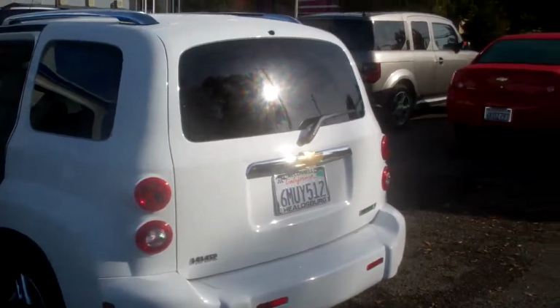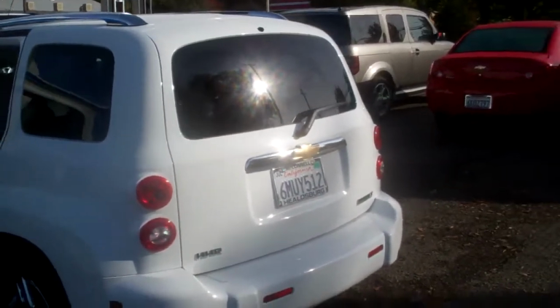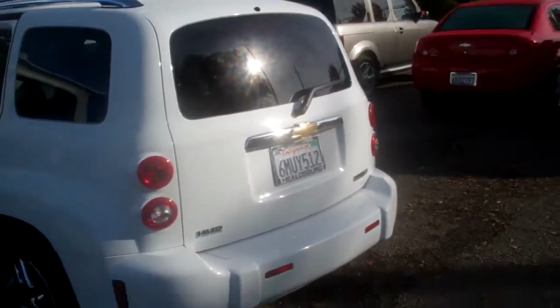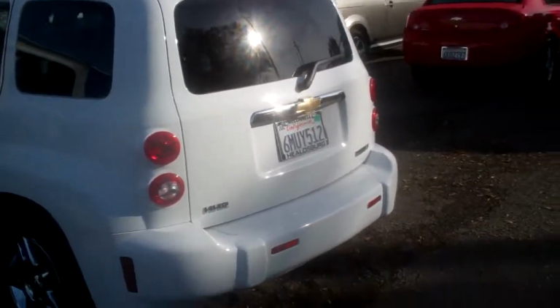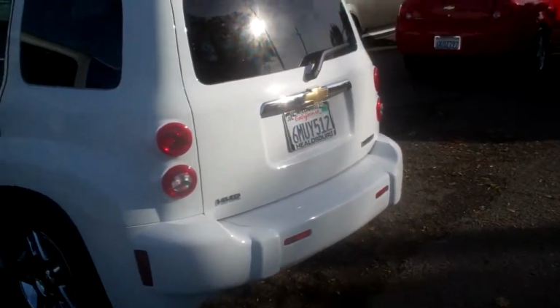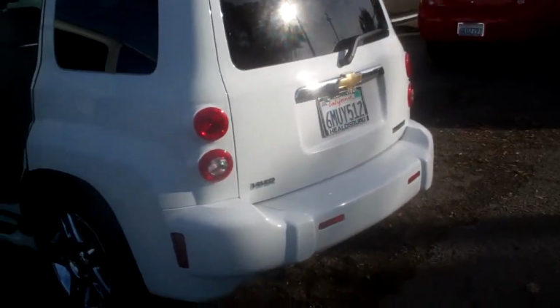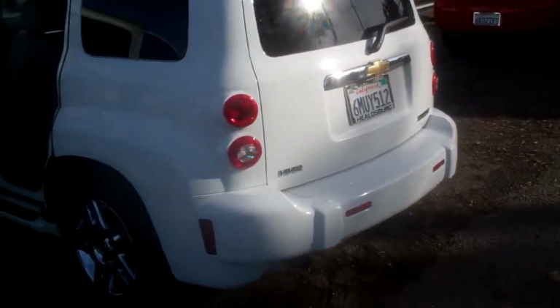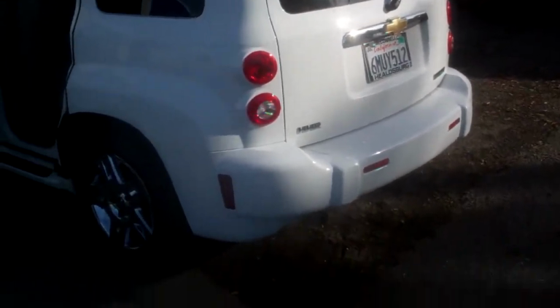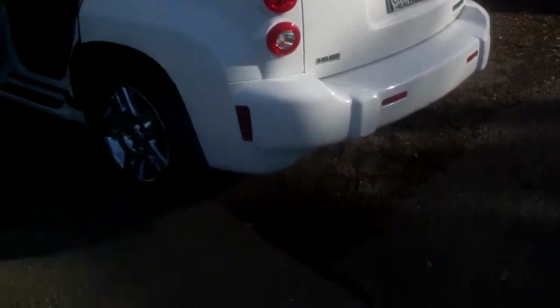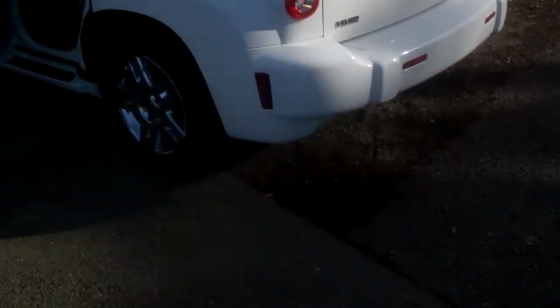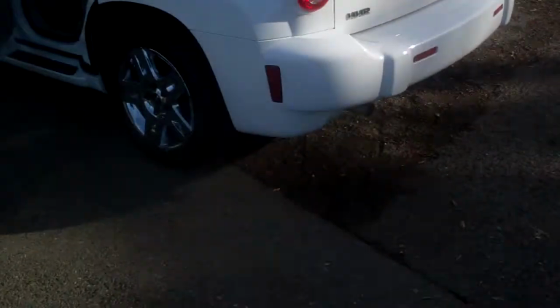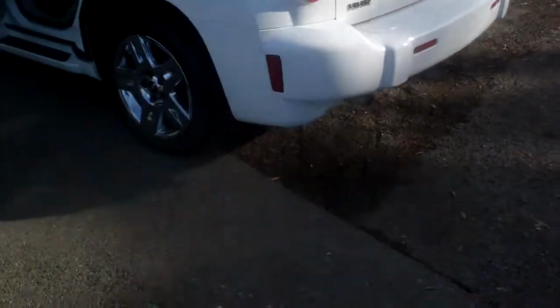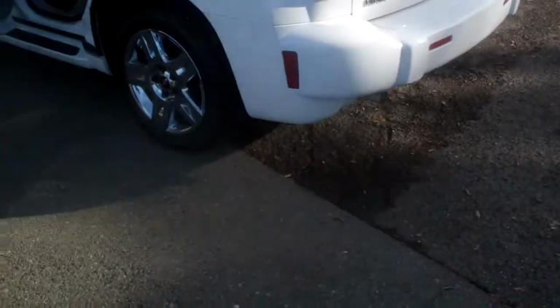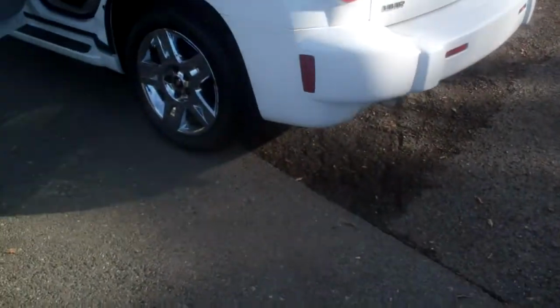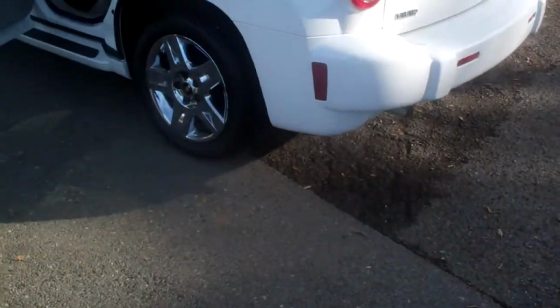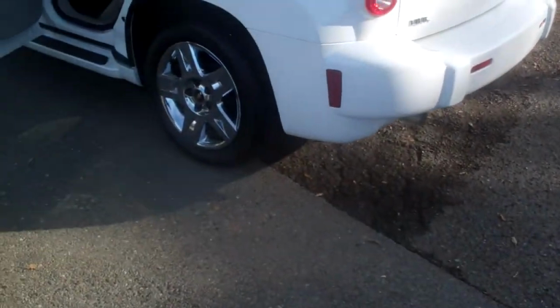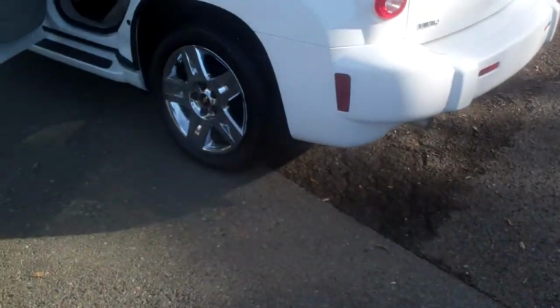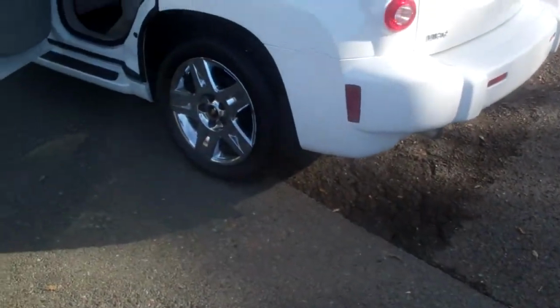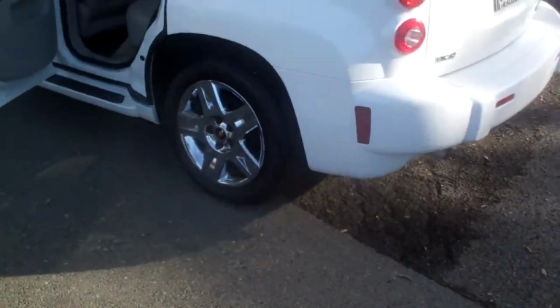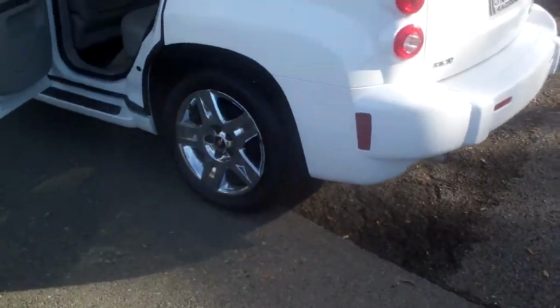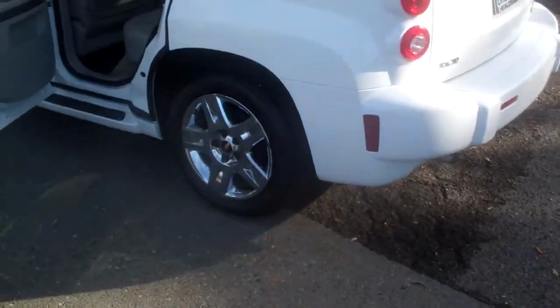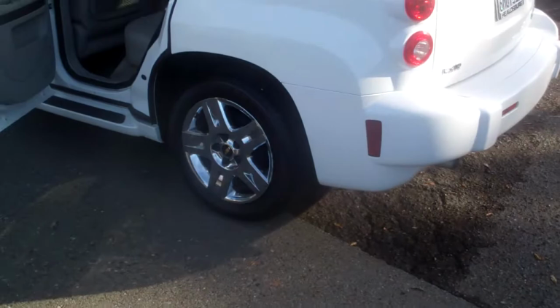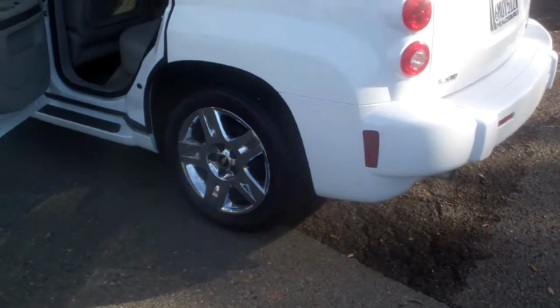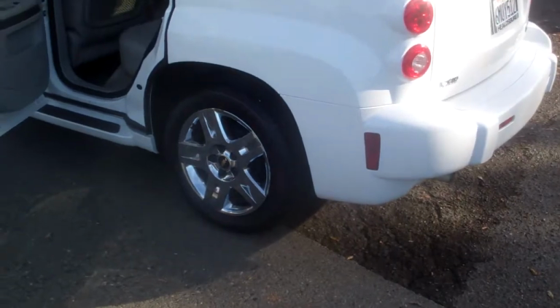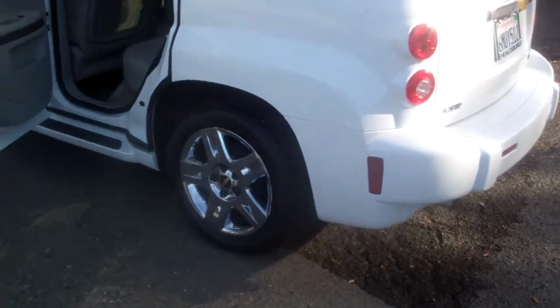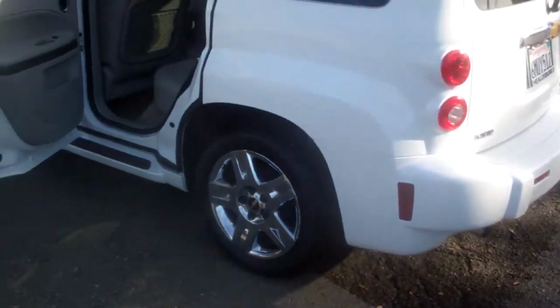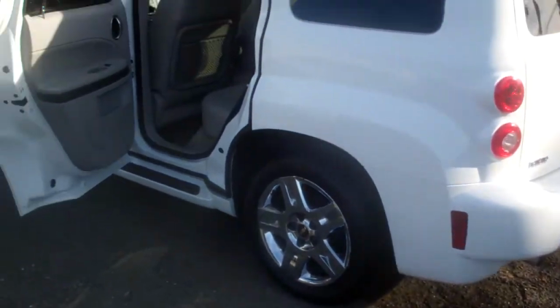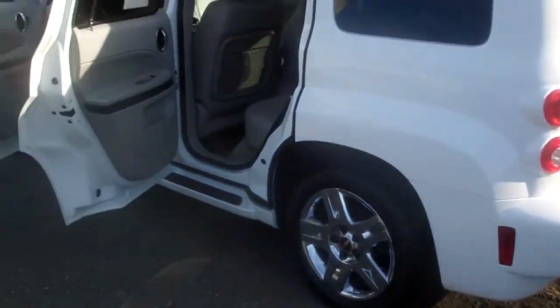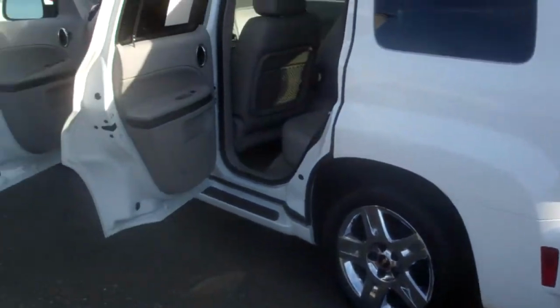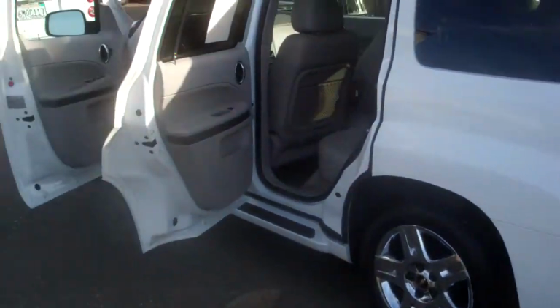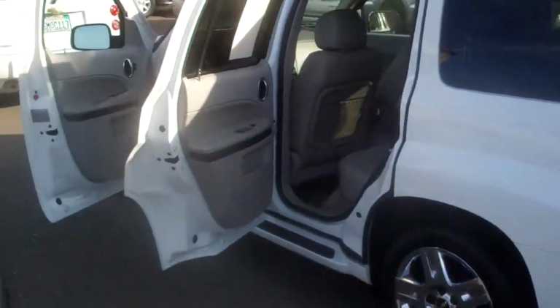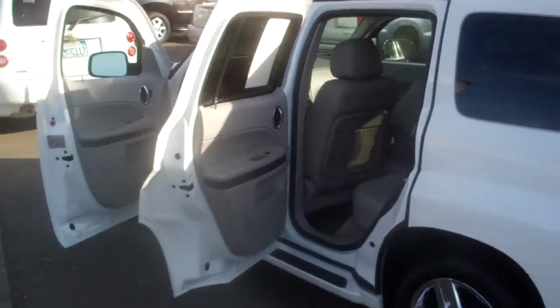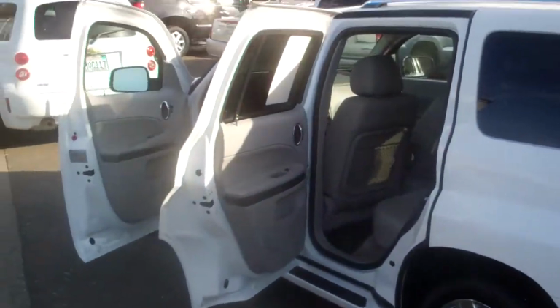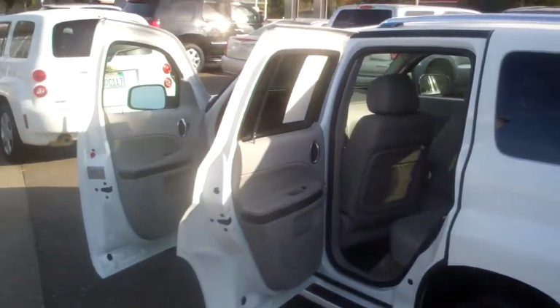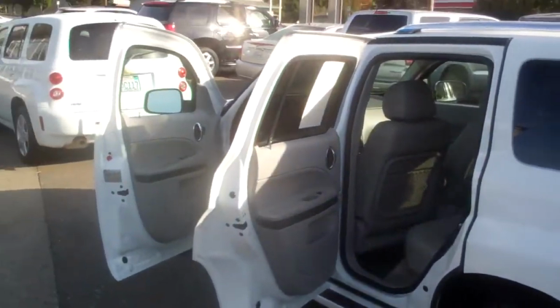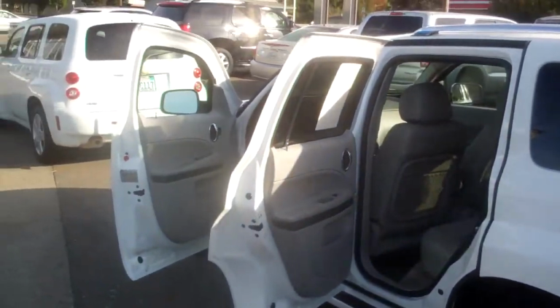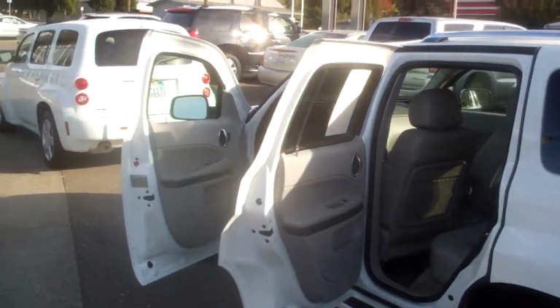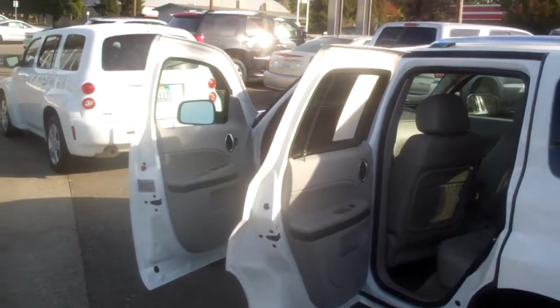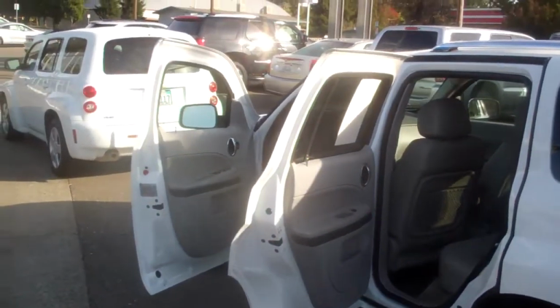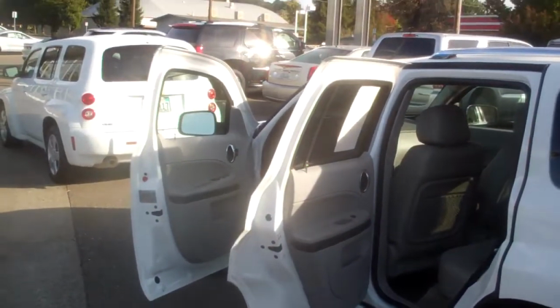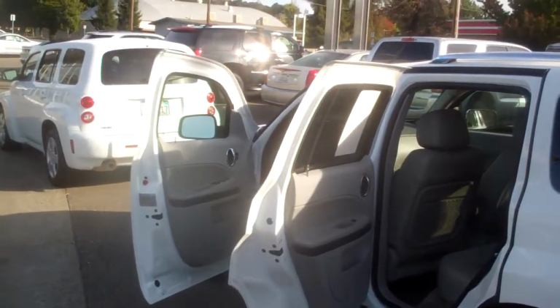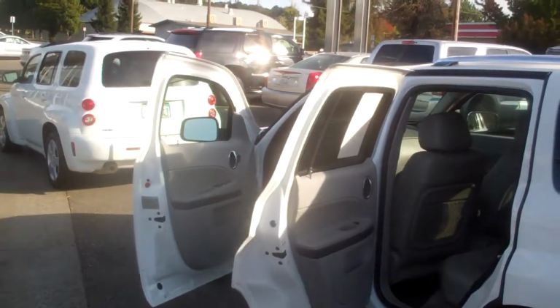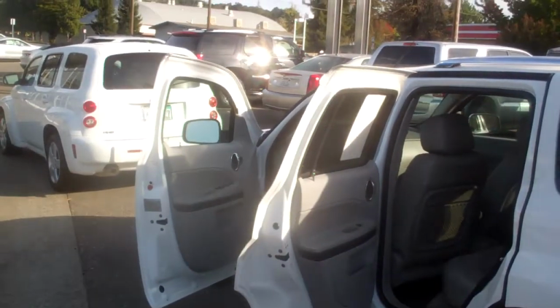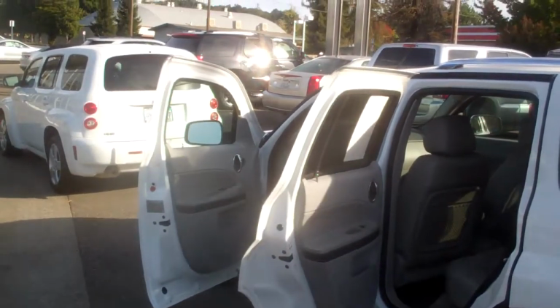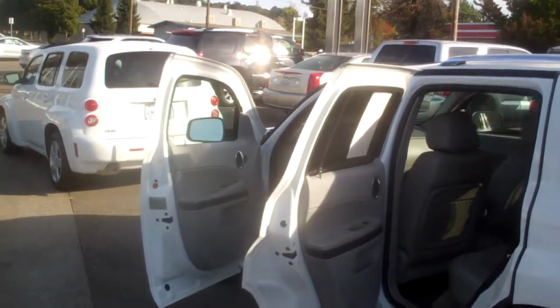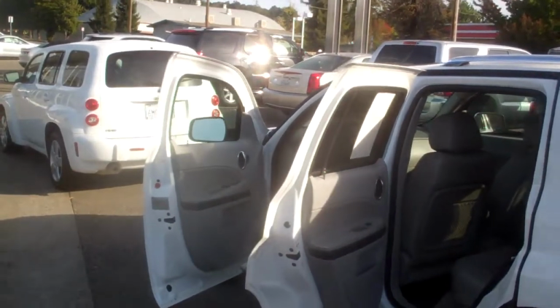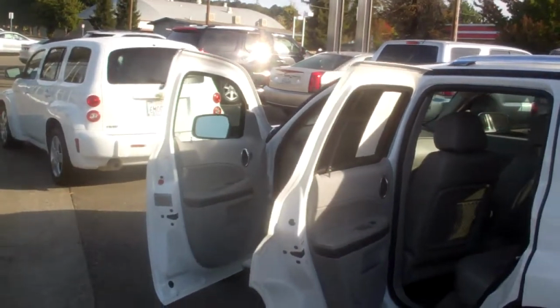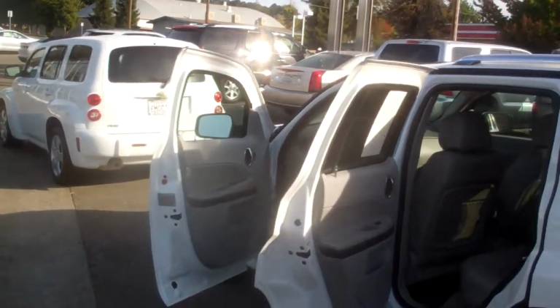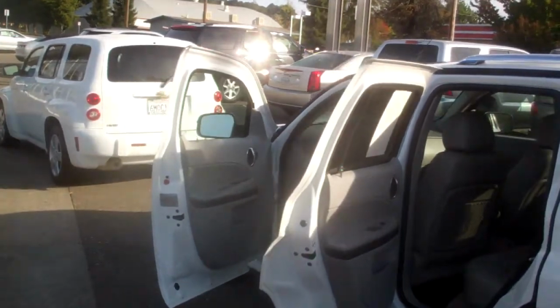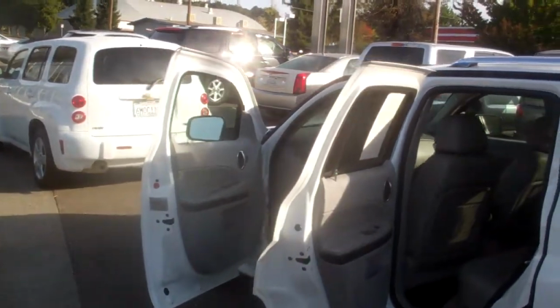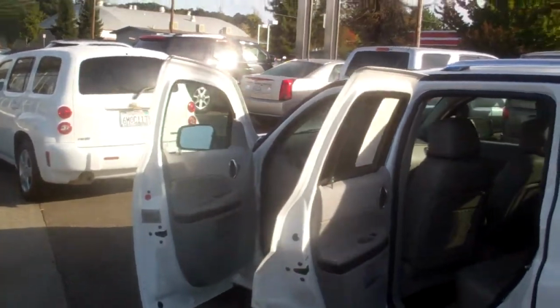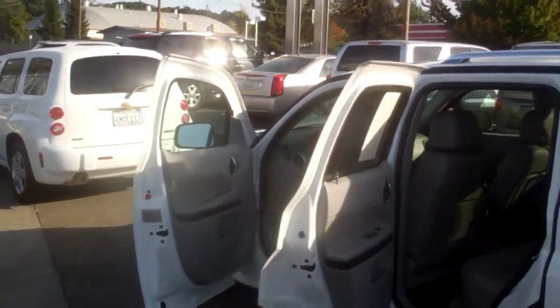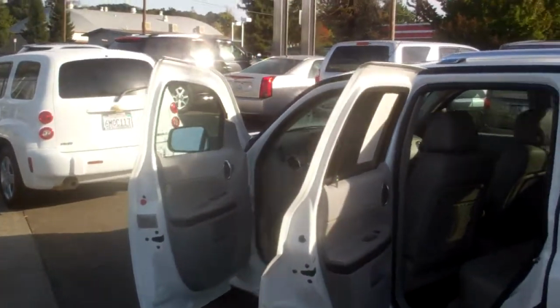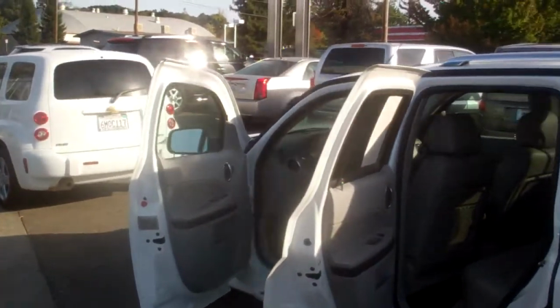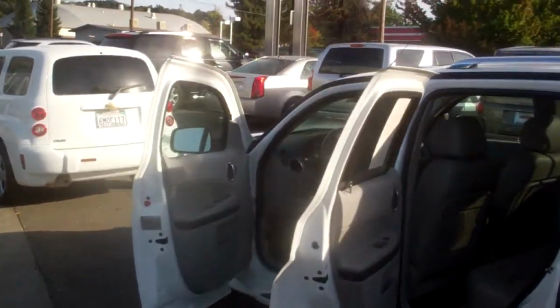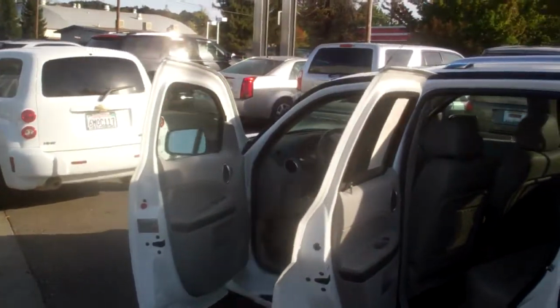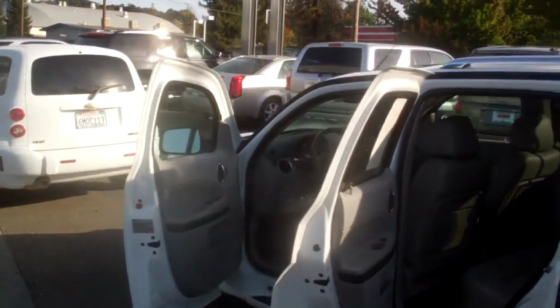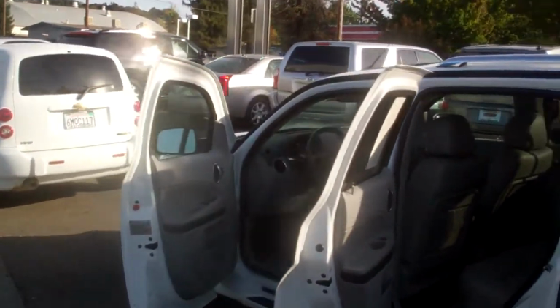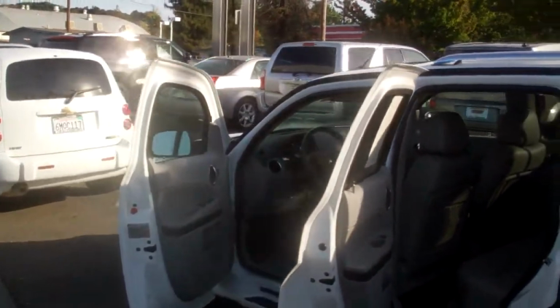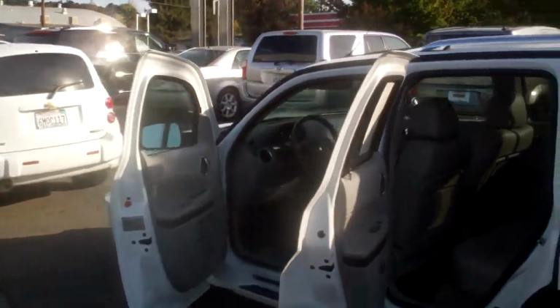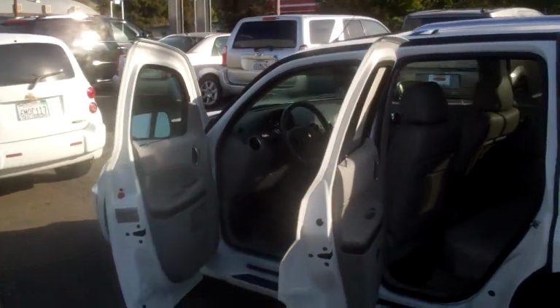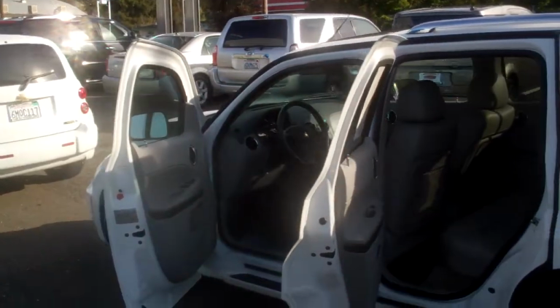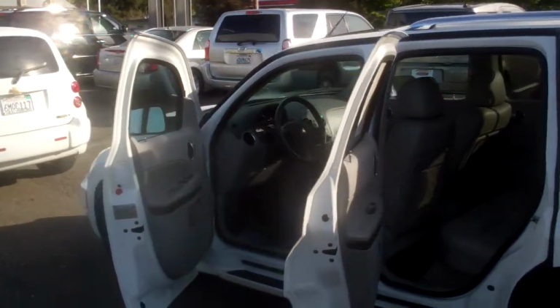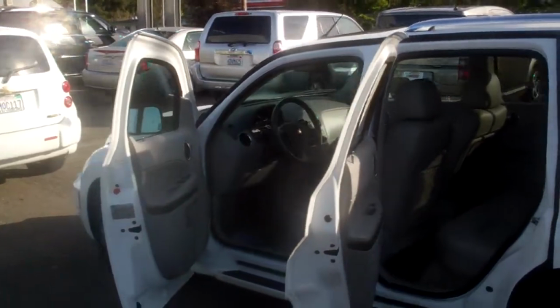The back hatch opens real wide so you can haul things in the back. It's also got chrome wheels and running boards. It's just a beautiful car in great shape — only 26,000 miles.